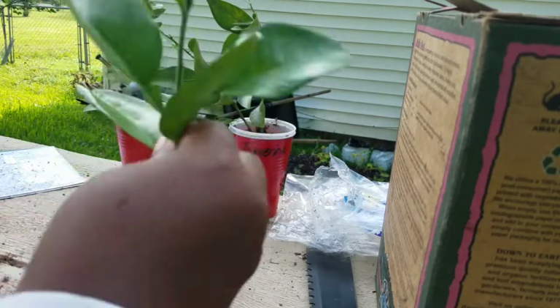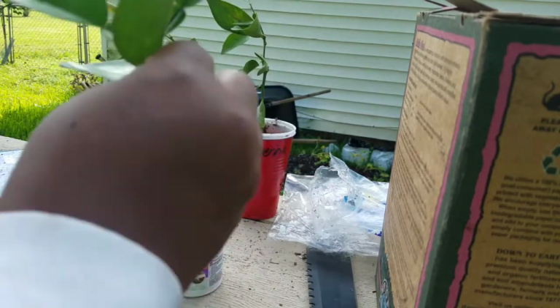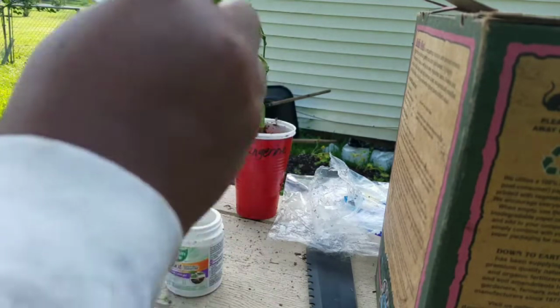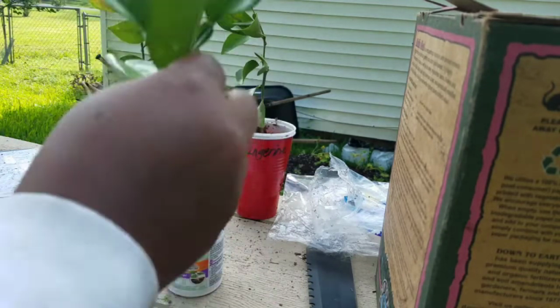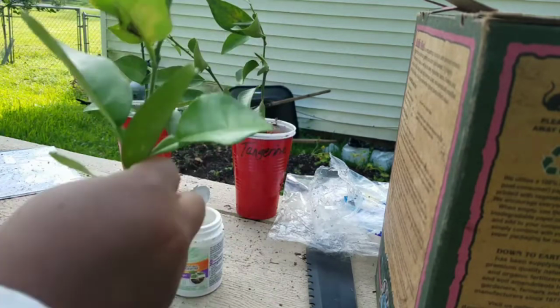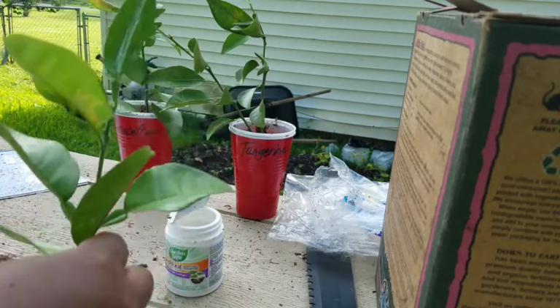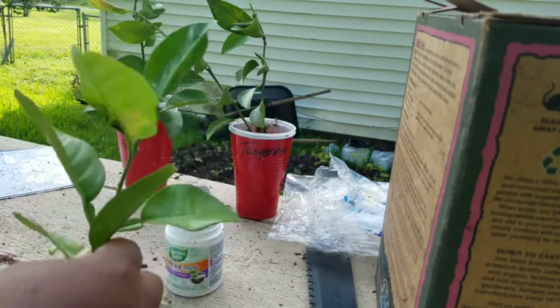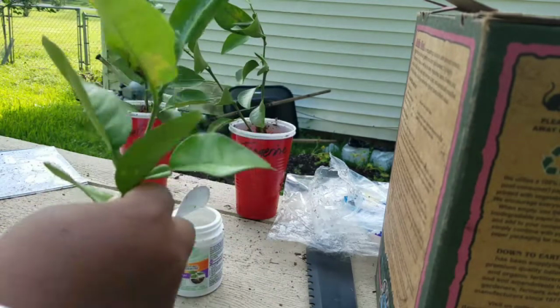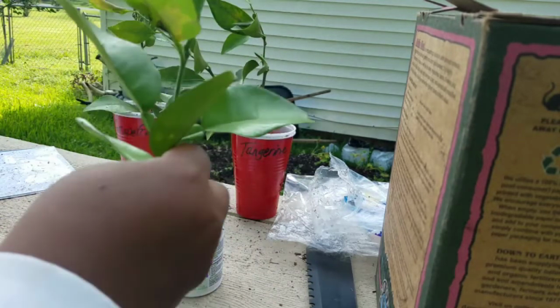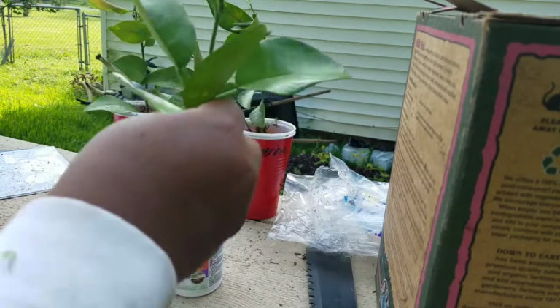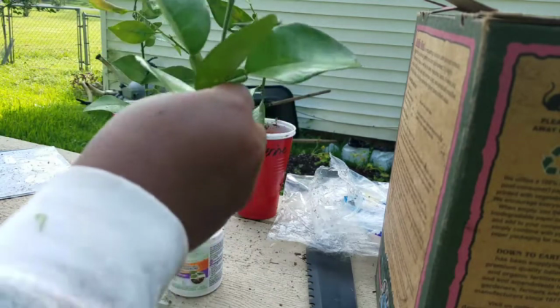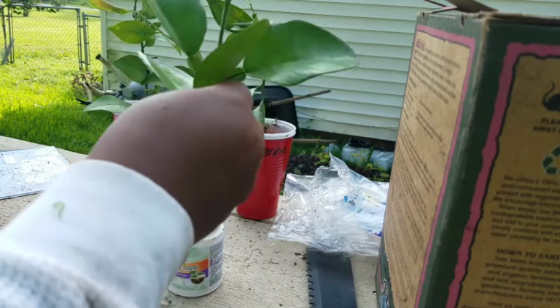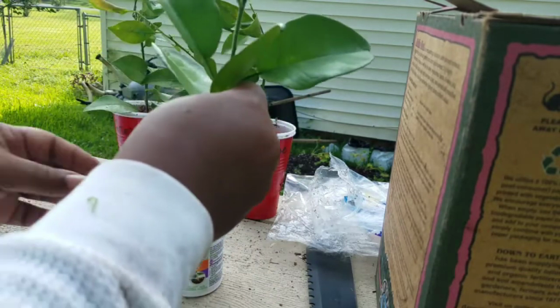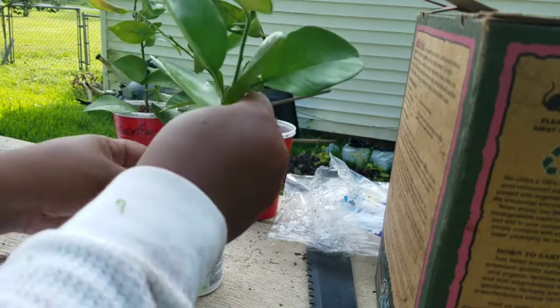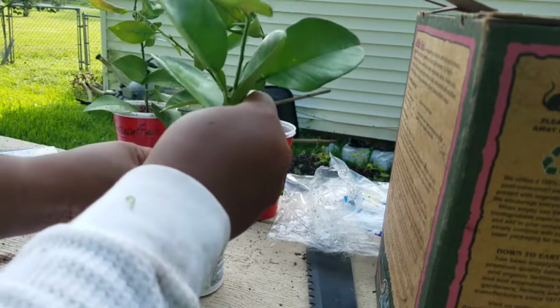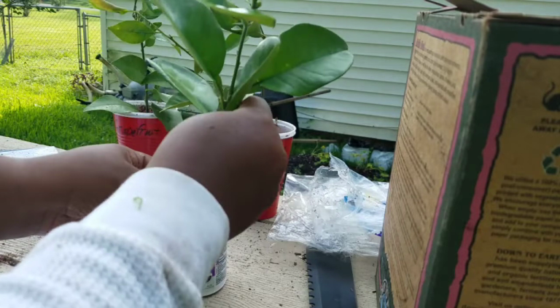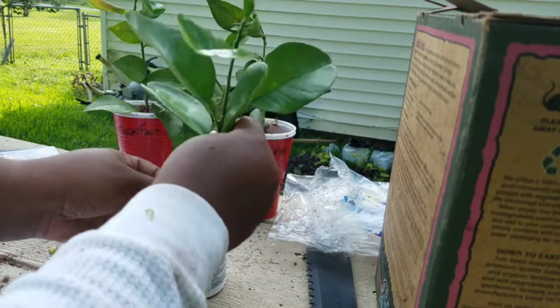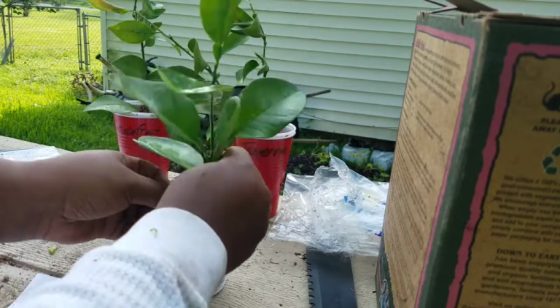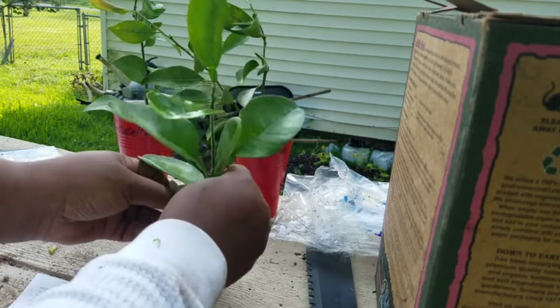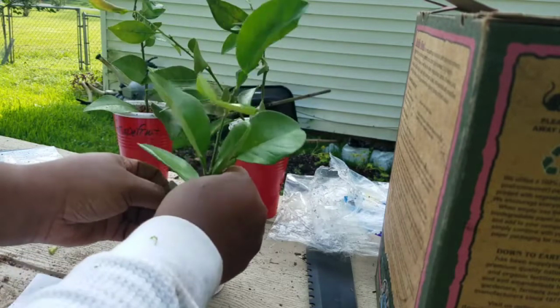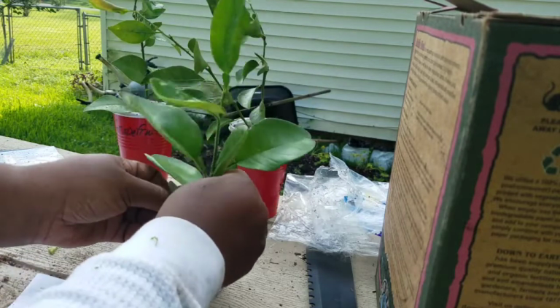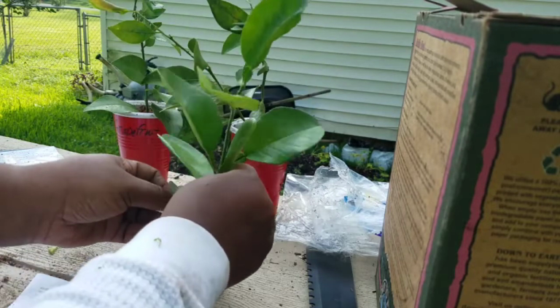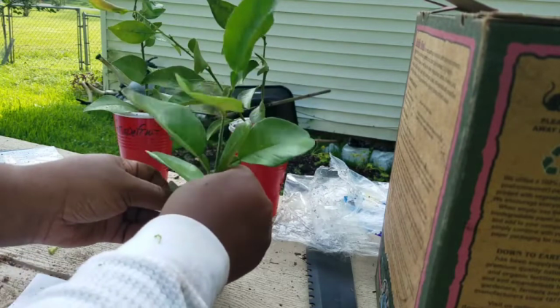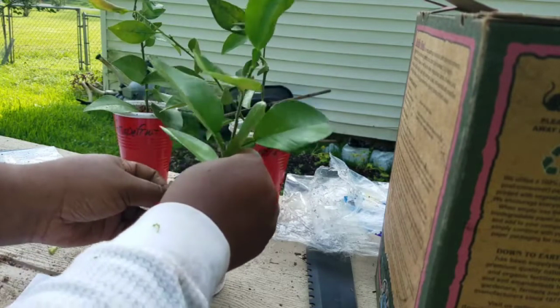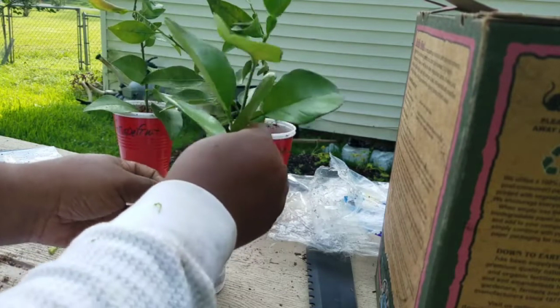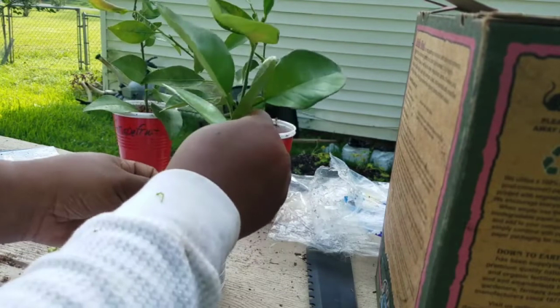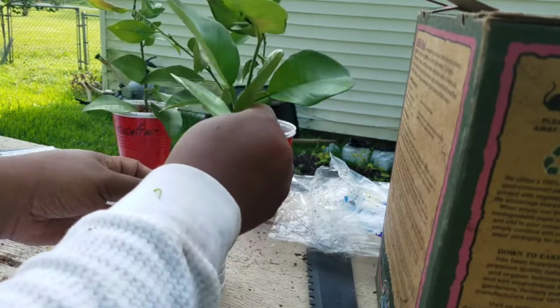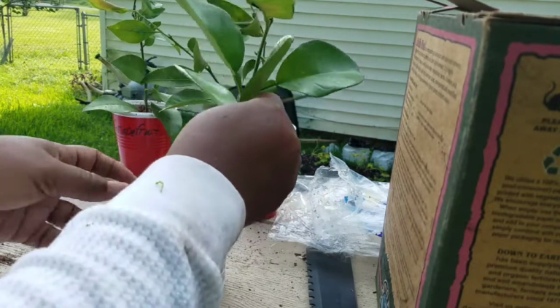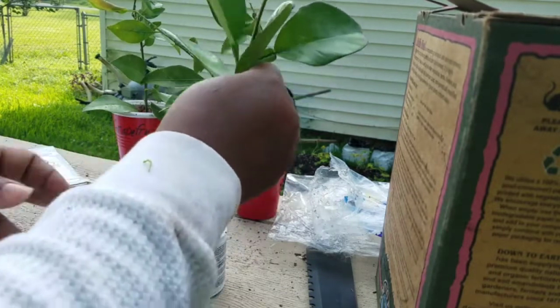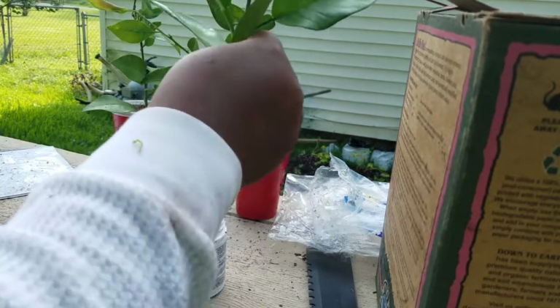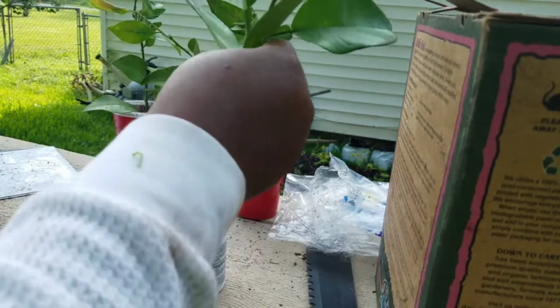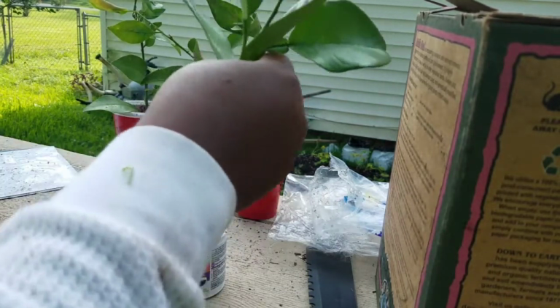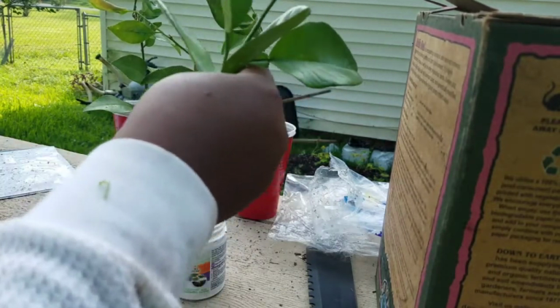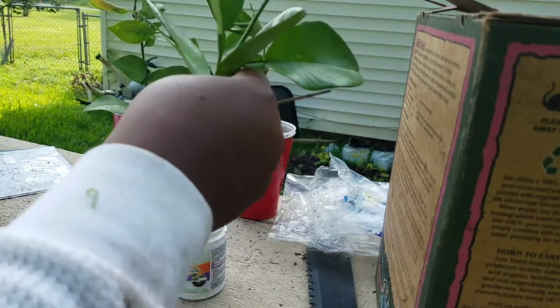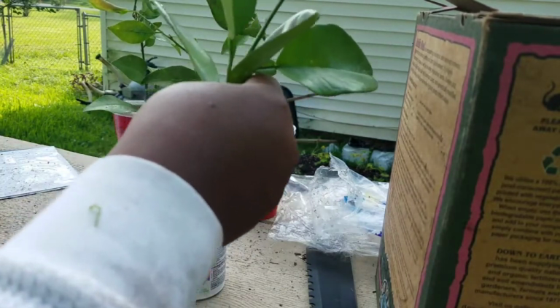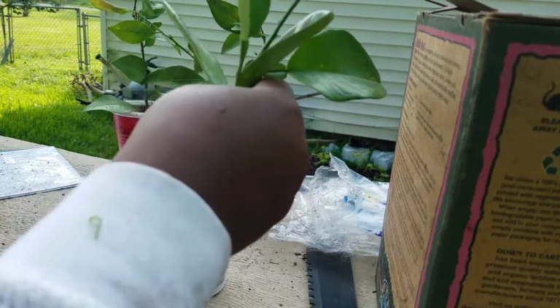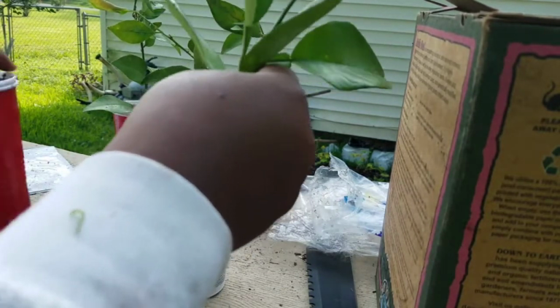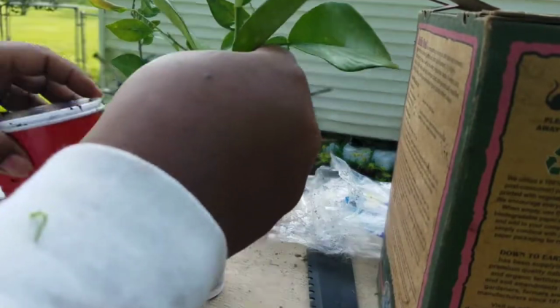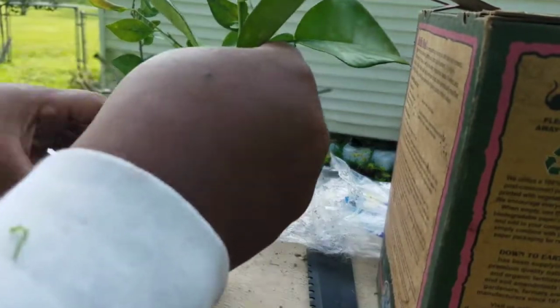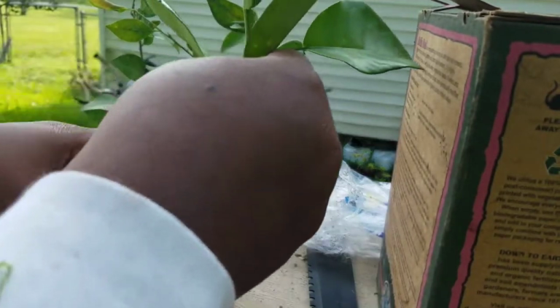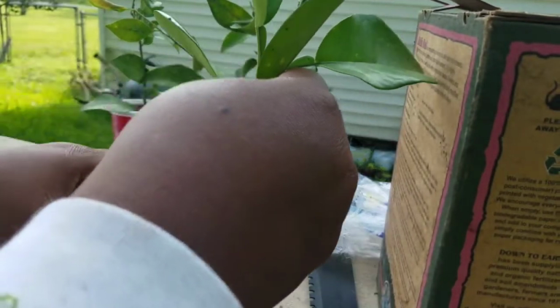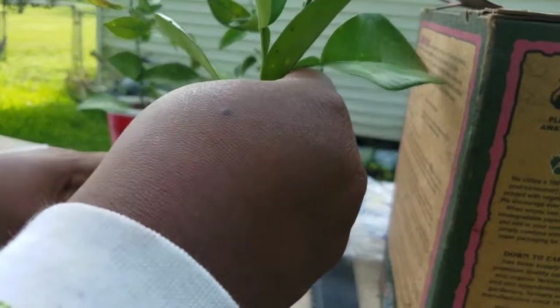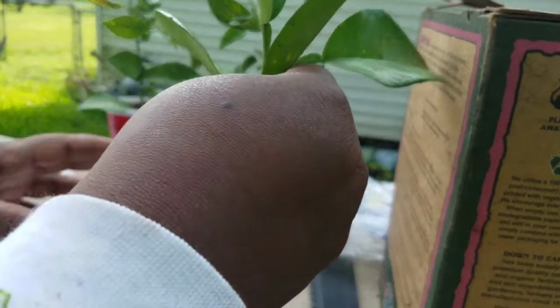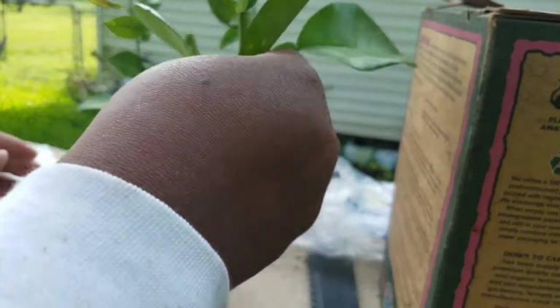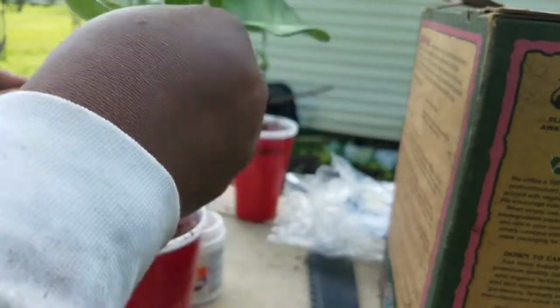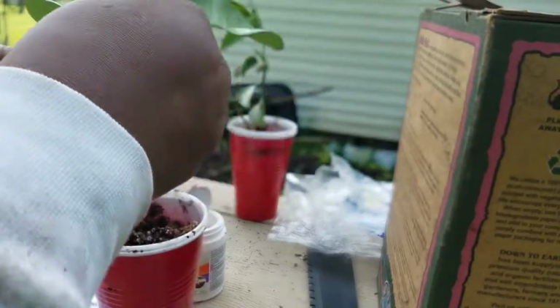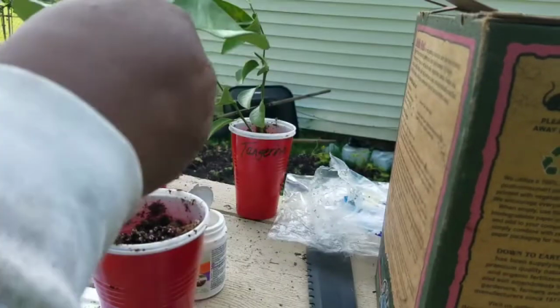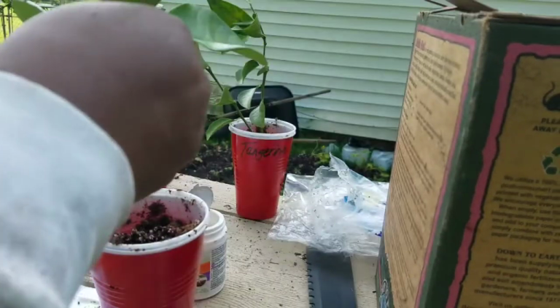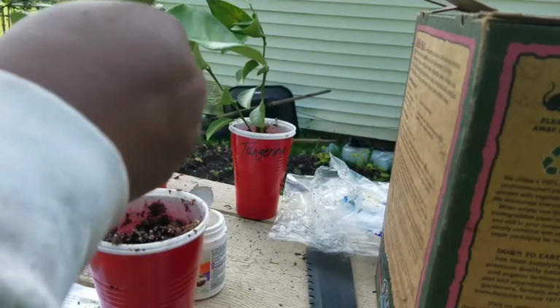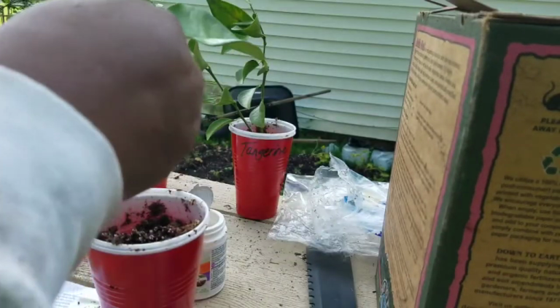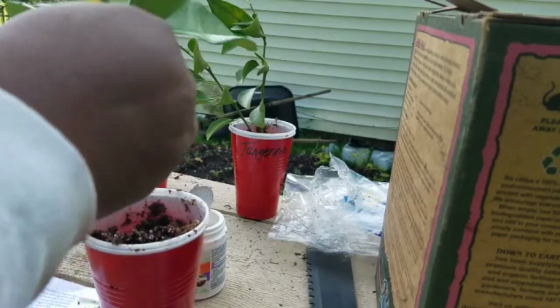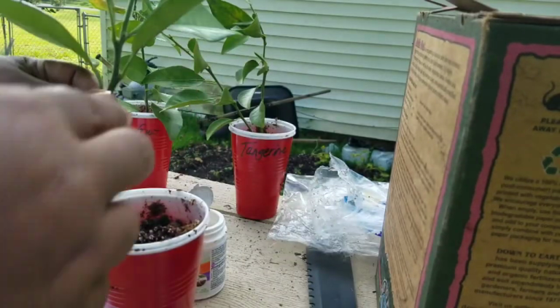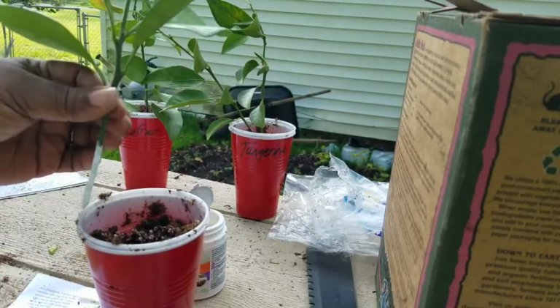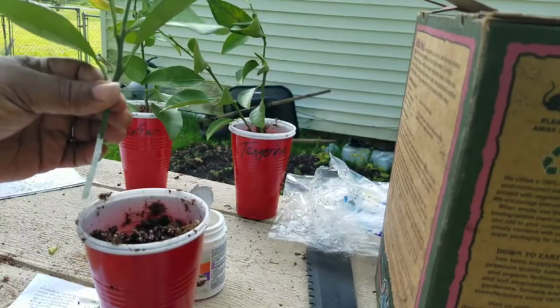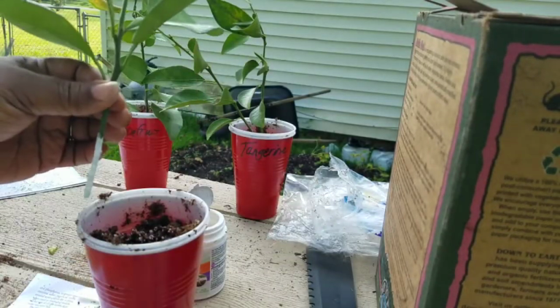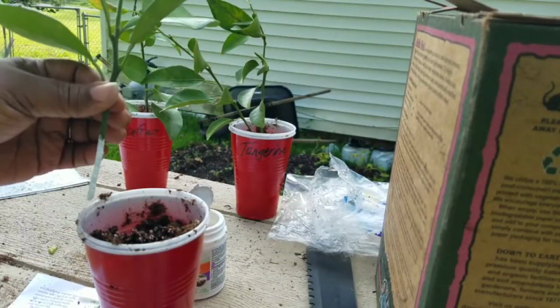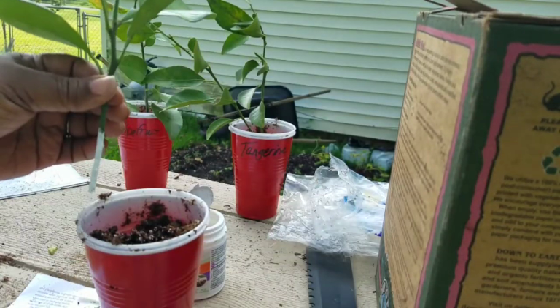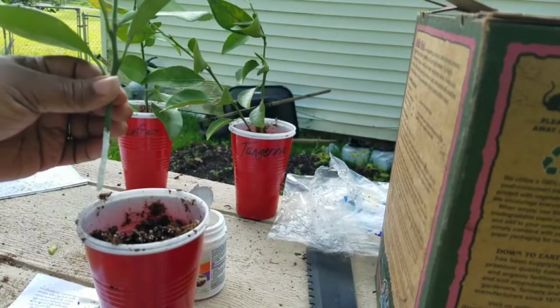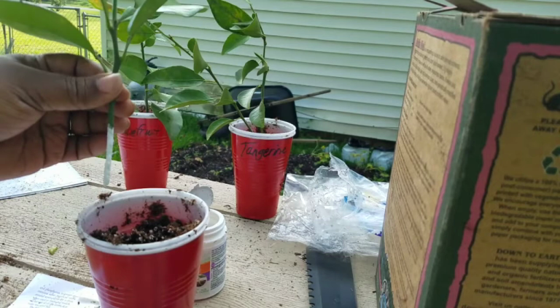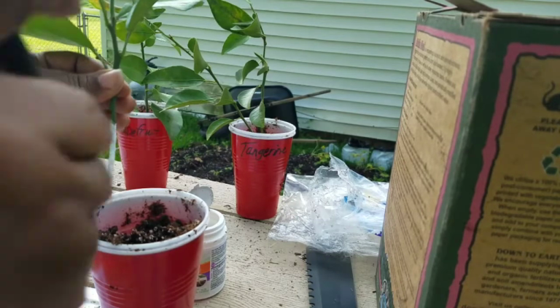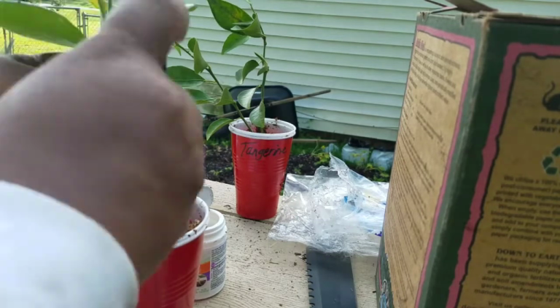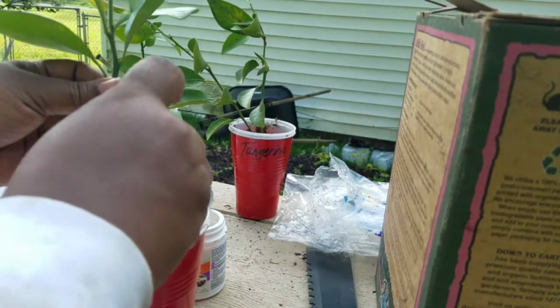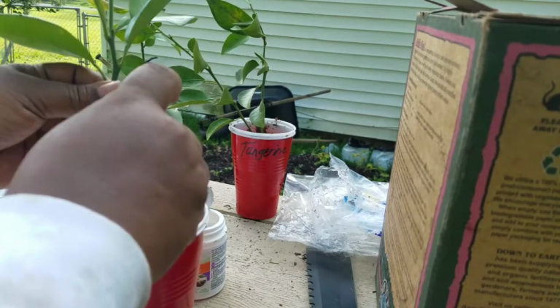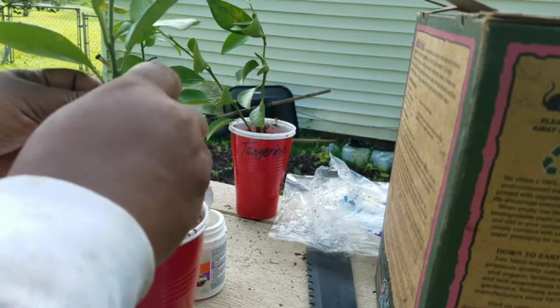From his research, he was saying this was the plant that grapefruit derived from. So I'm planting another pomelo and we're going to see what we get.